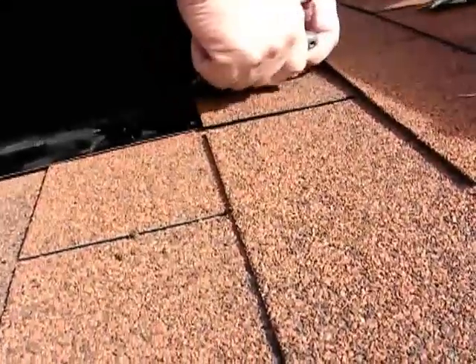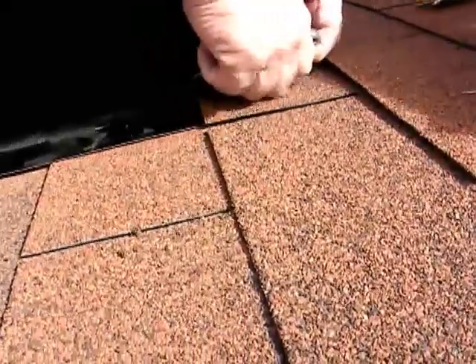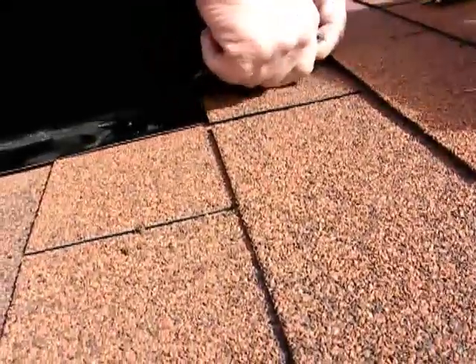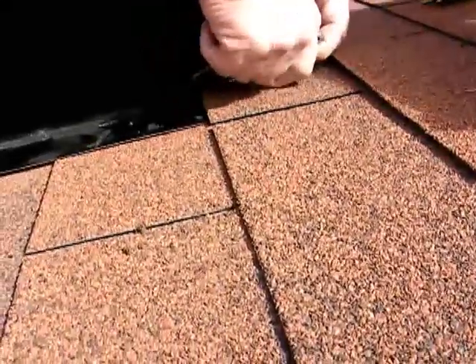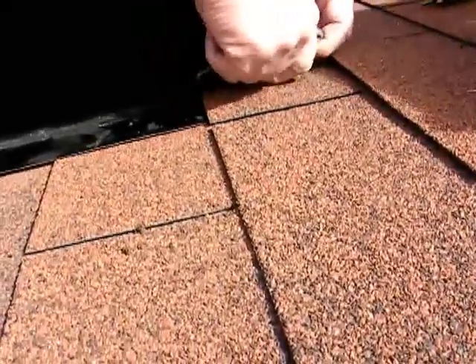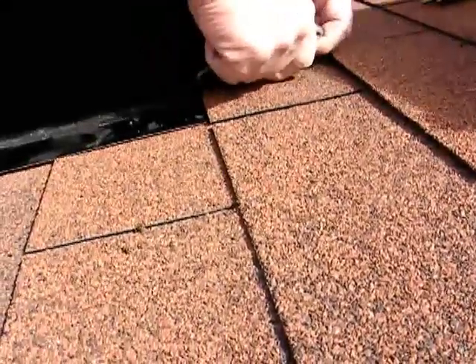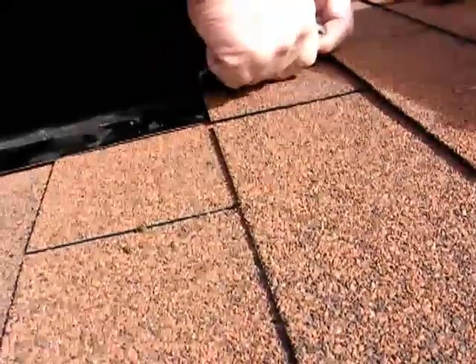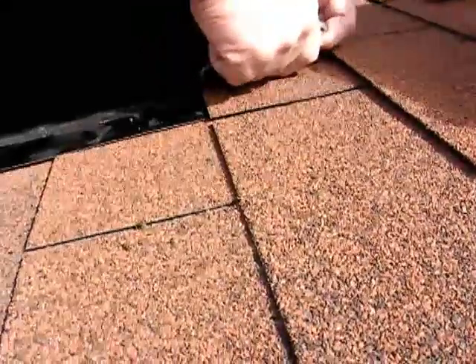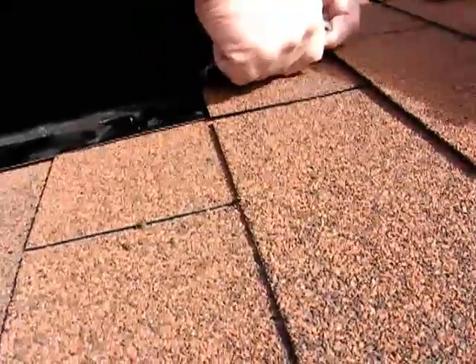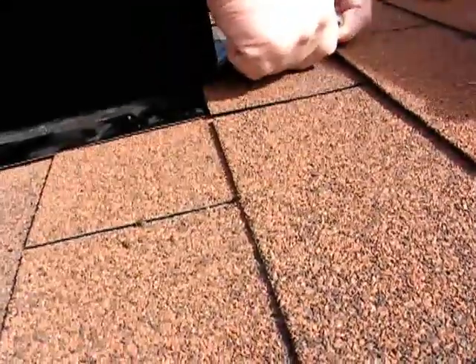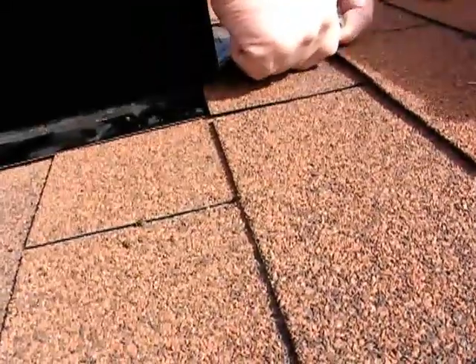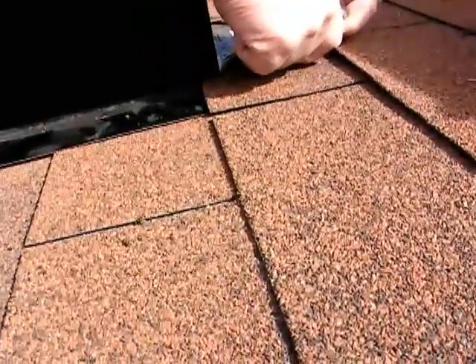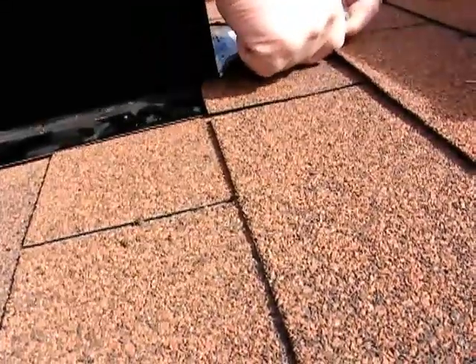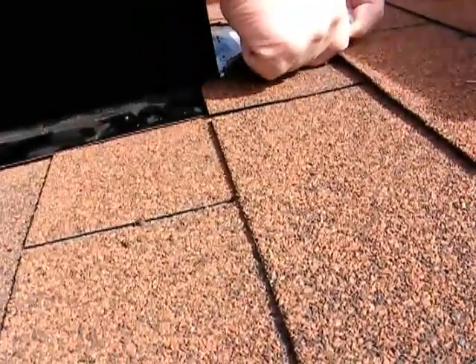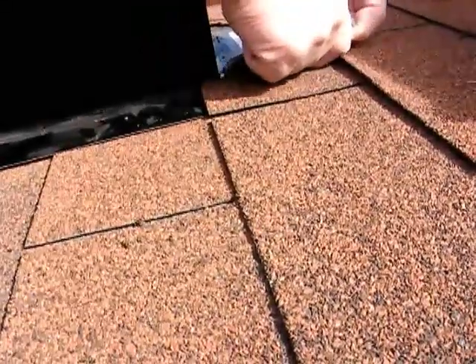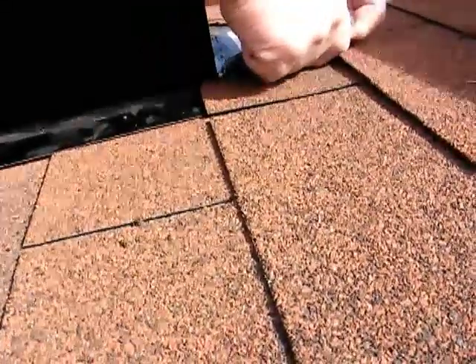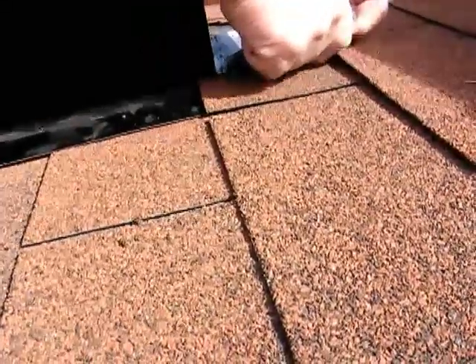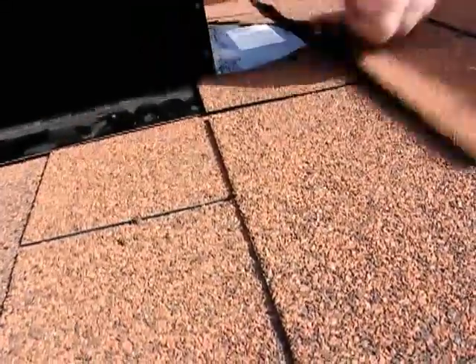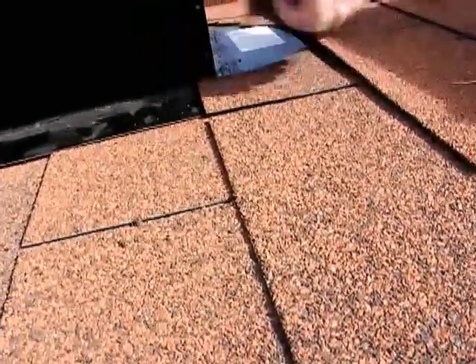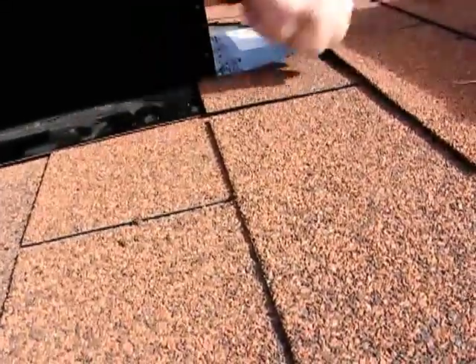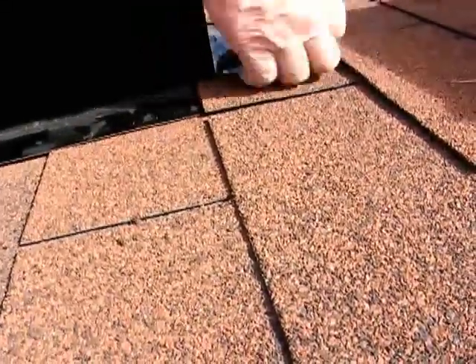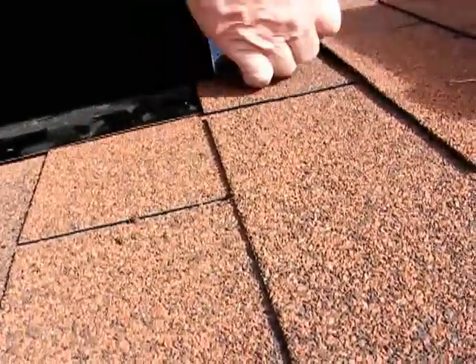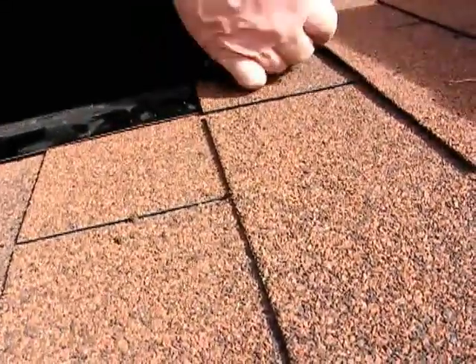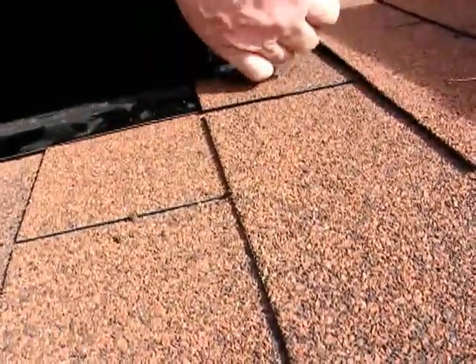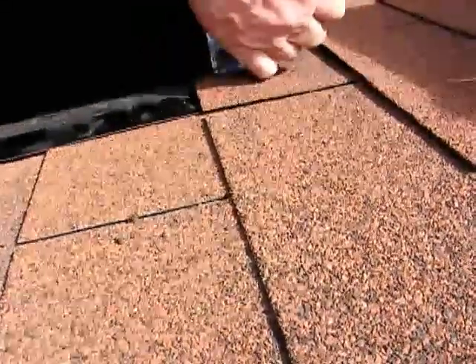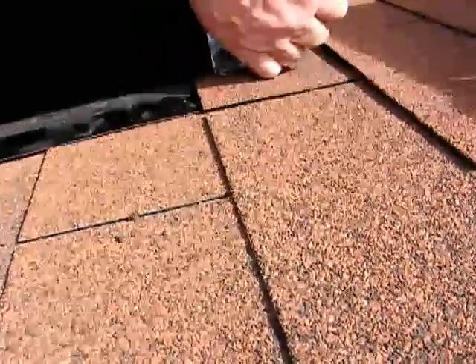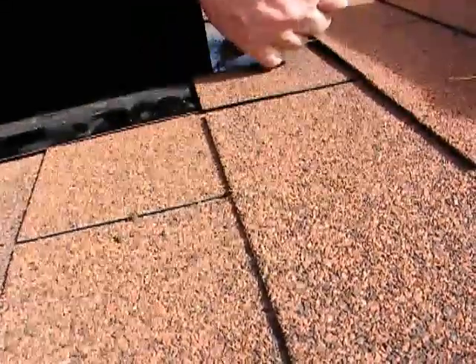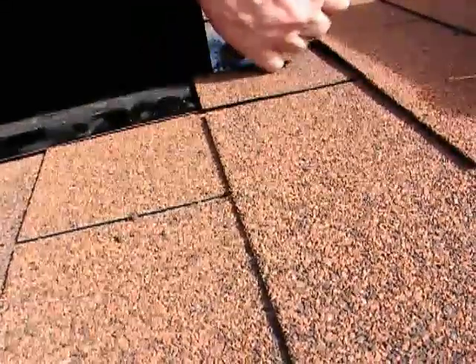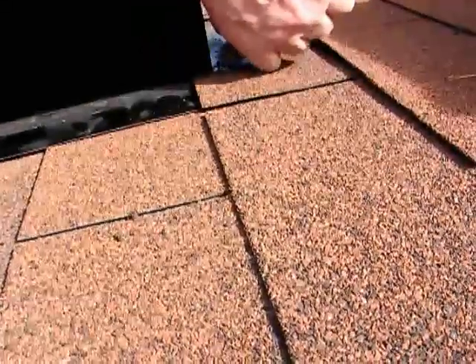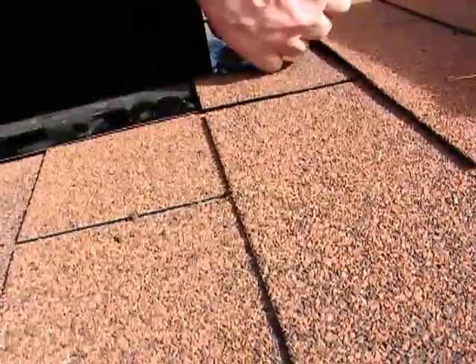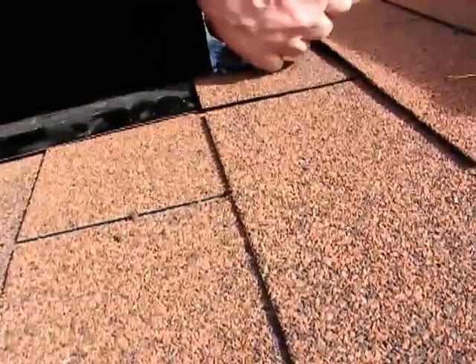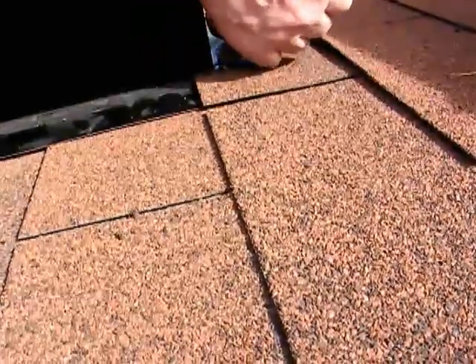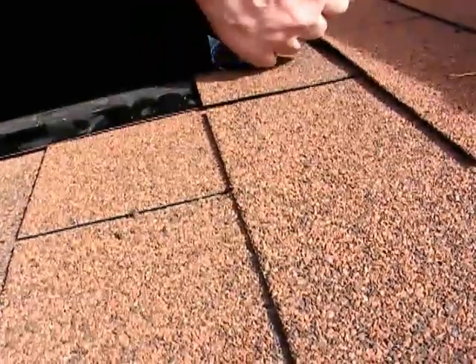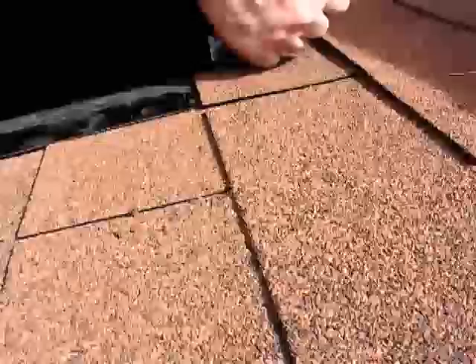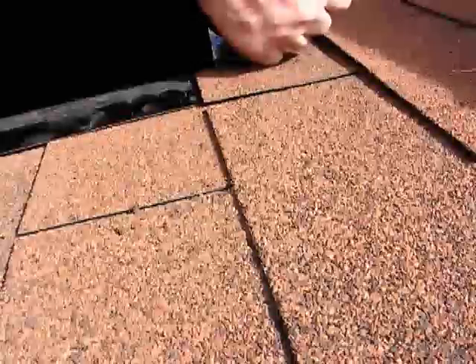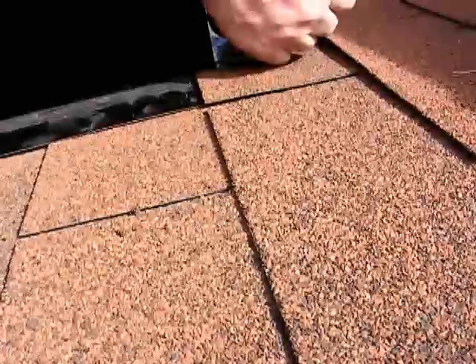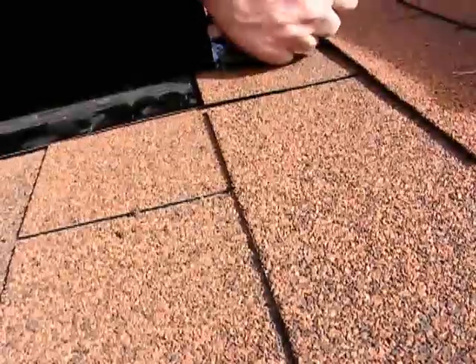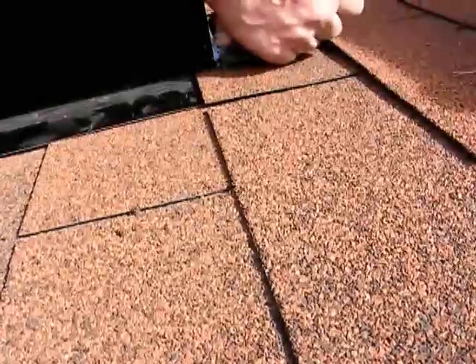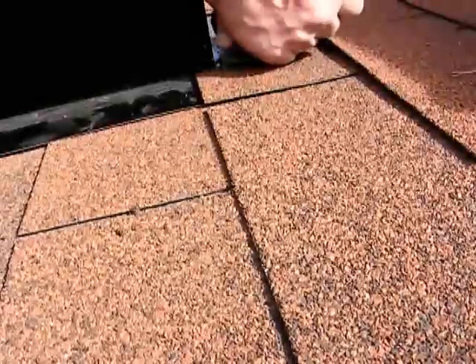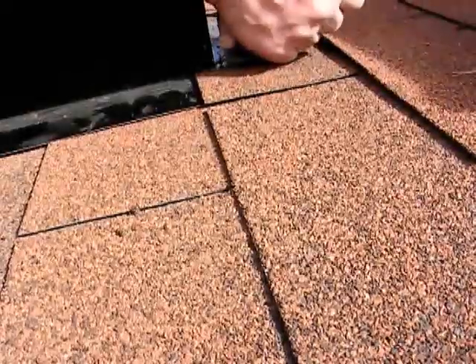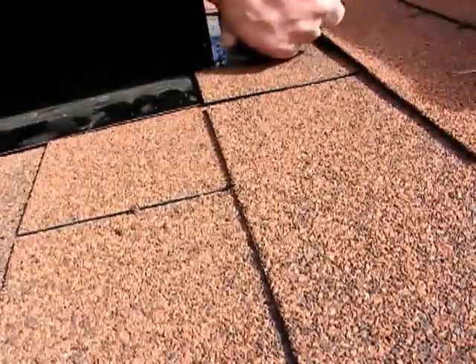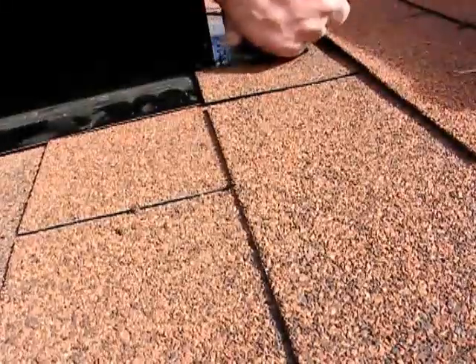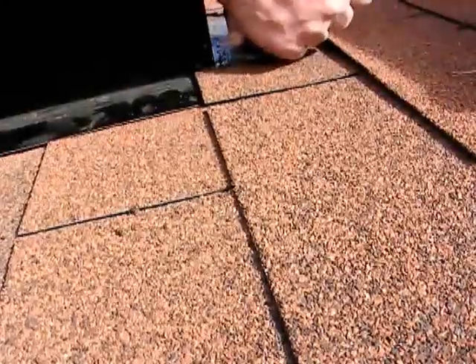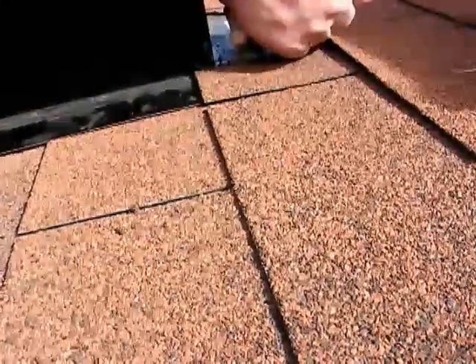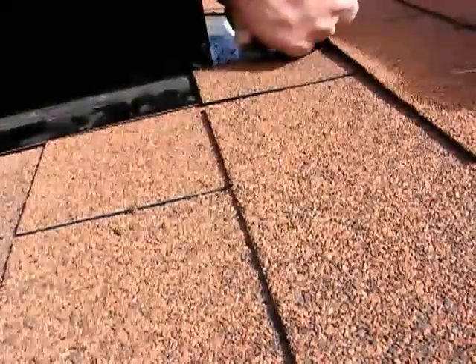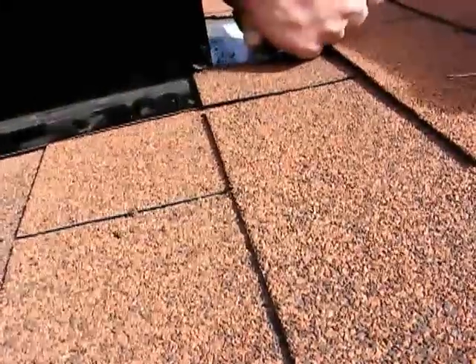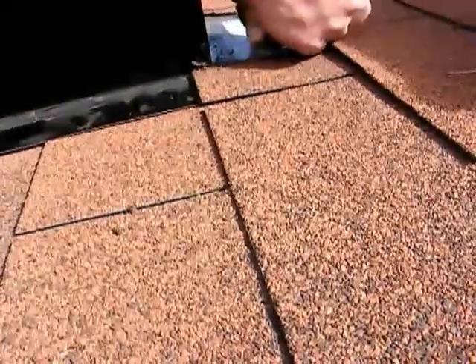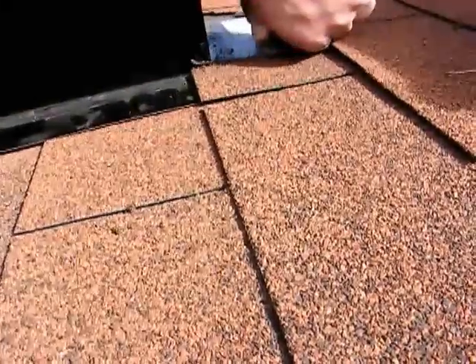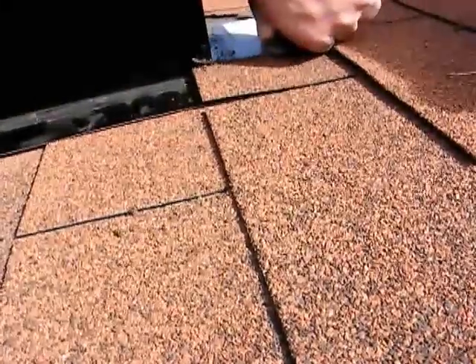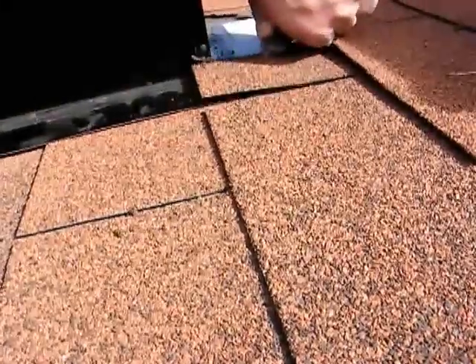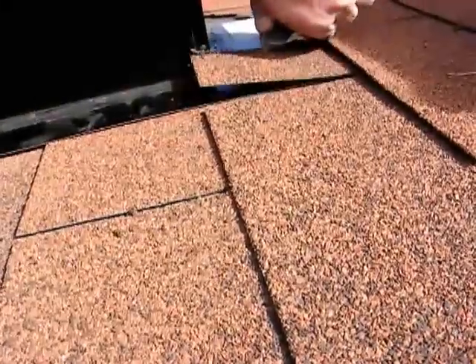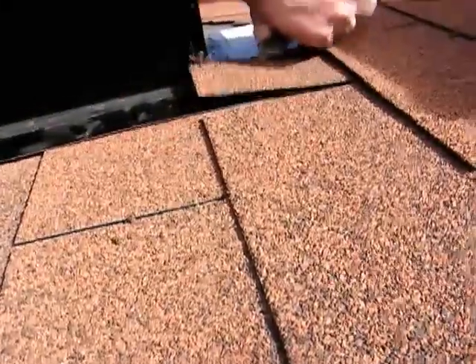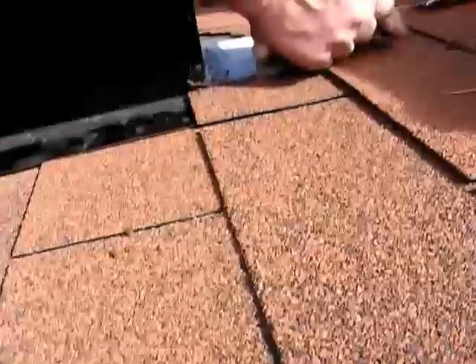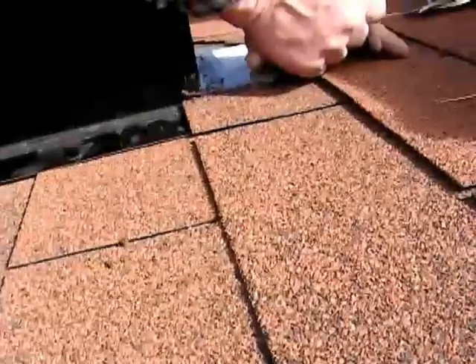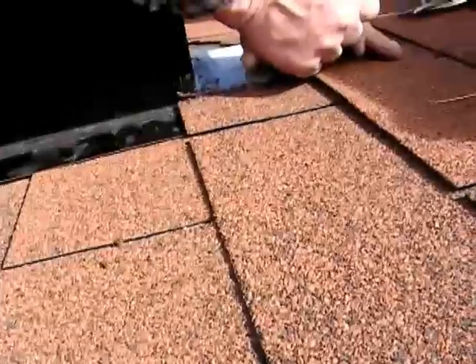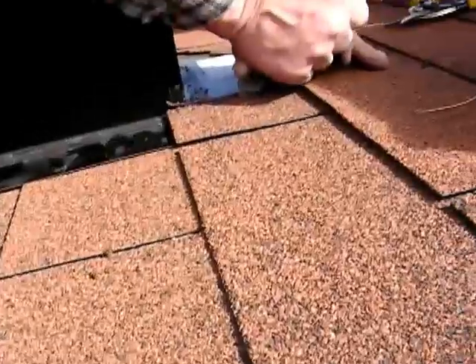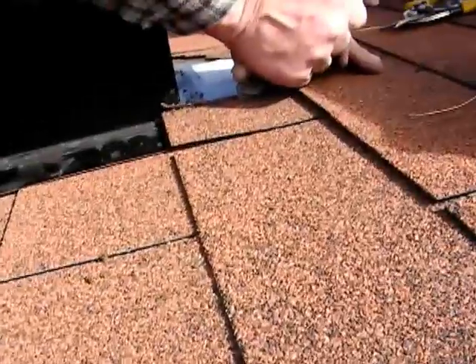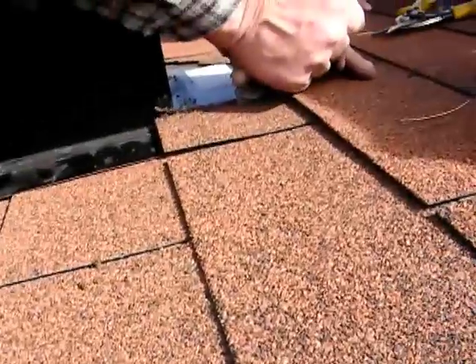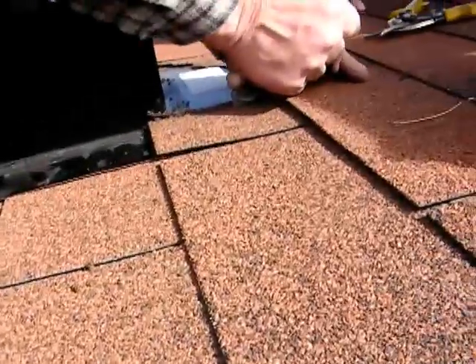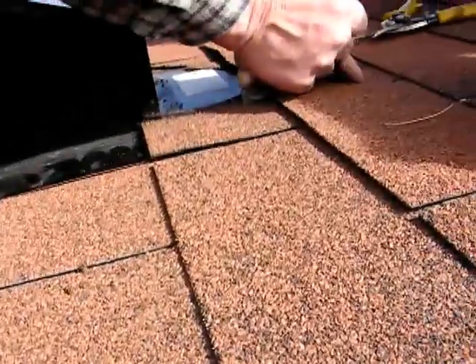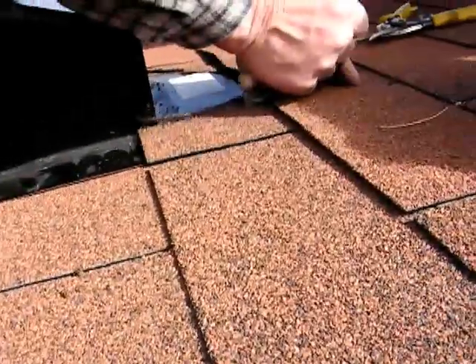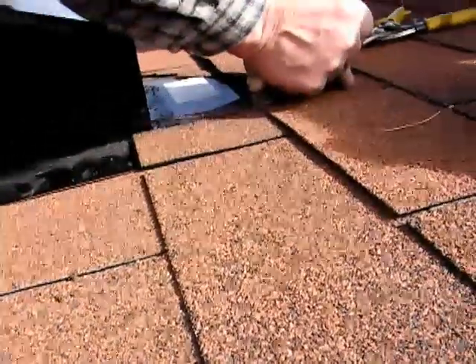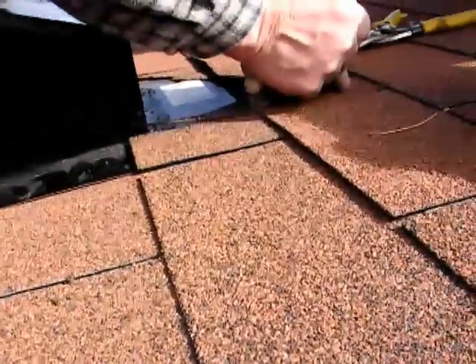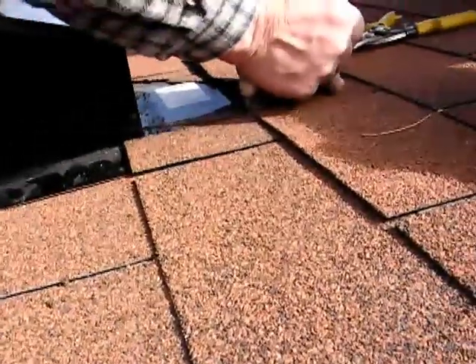Once the hole is cut, they position a vent cover and cut the shingles around it. They do this before installing the conduit so they don't have to work around it.